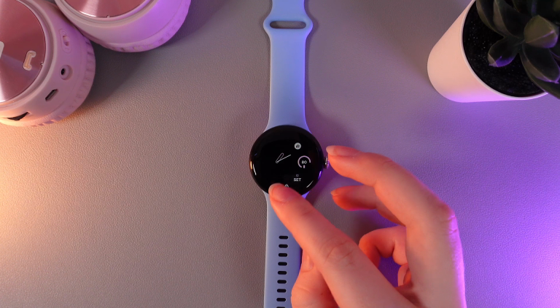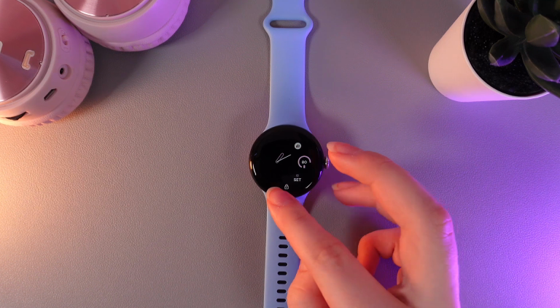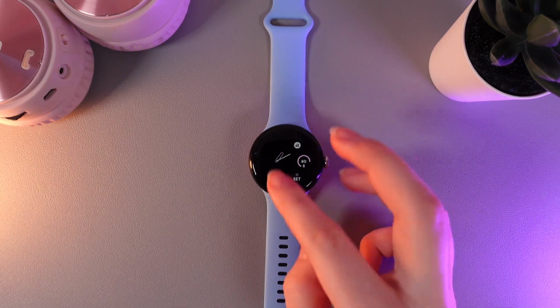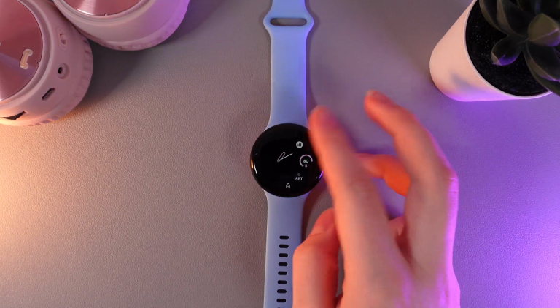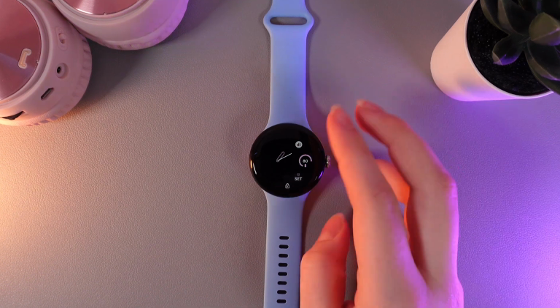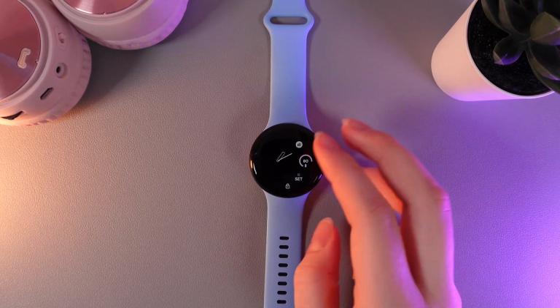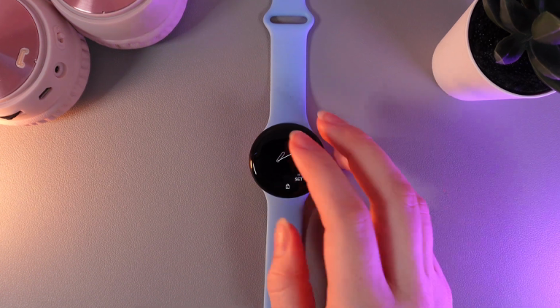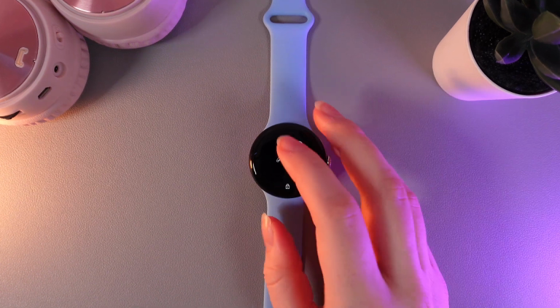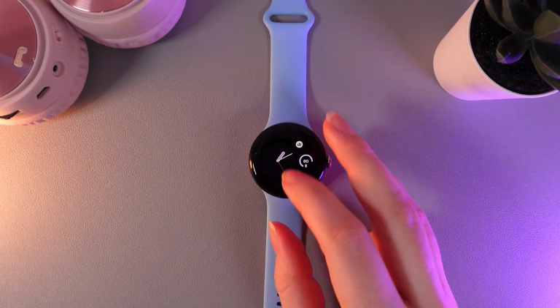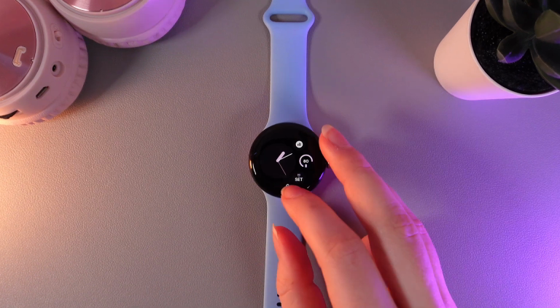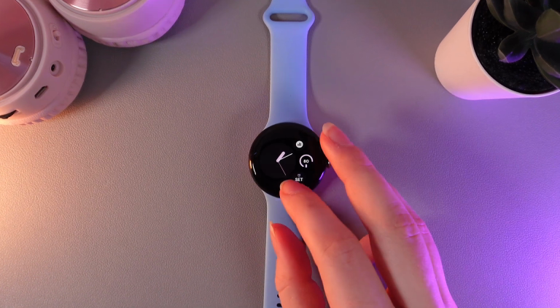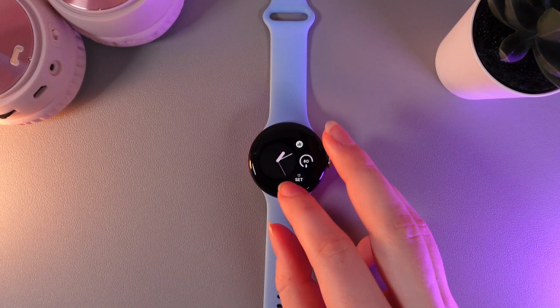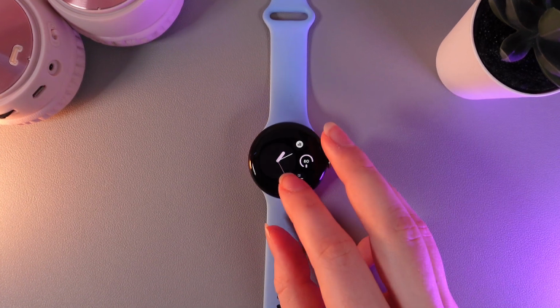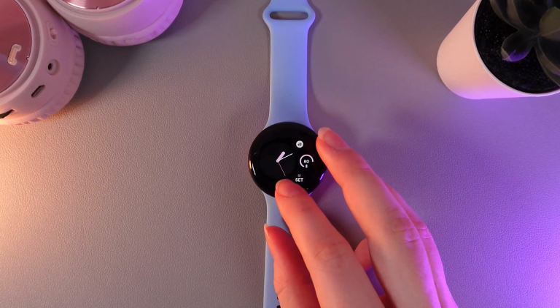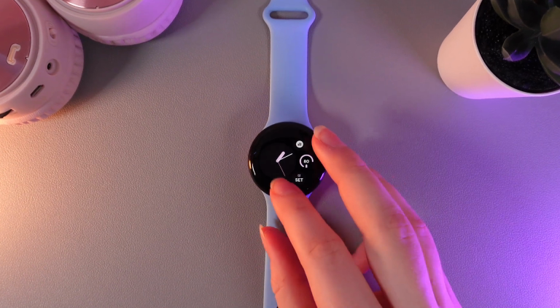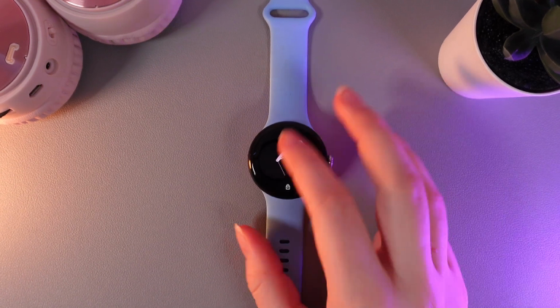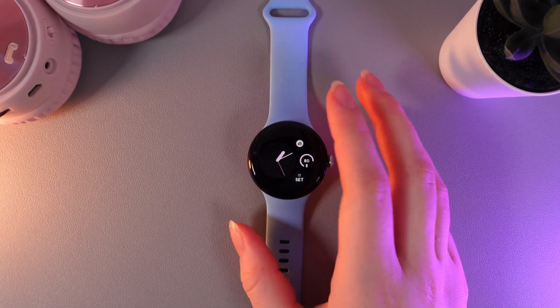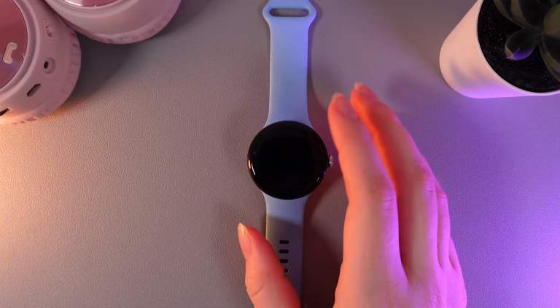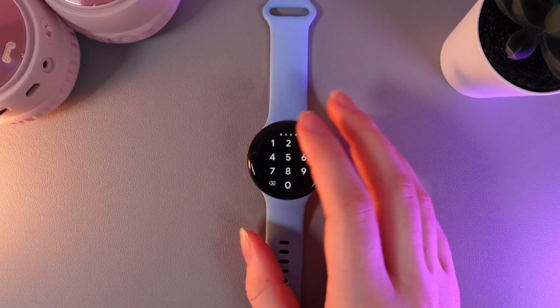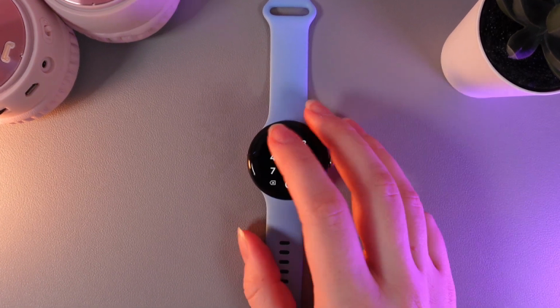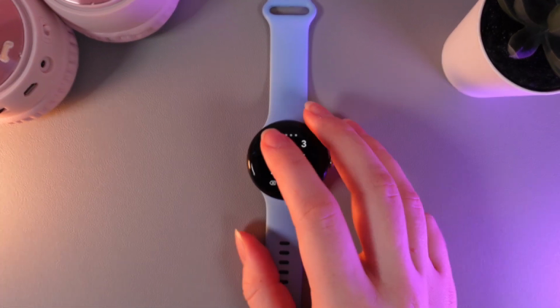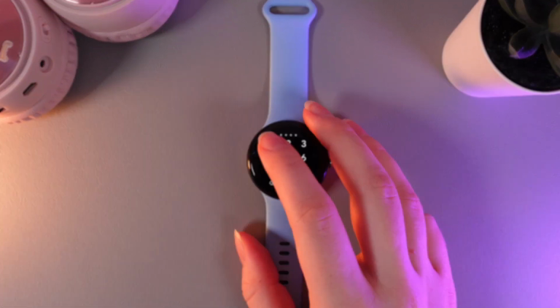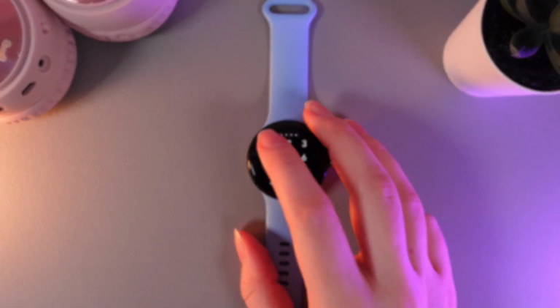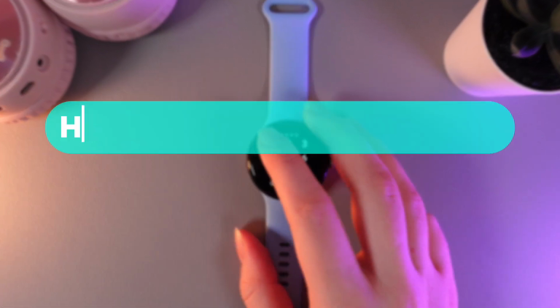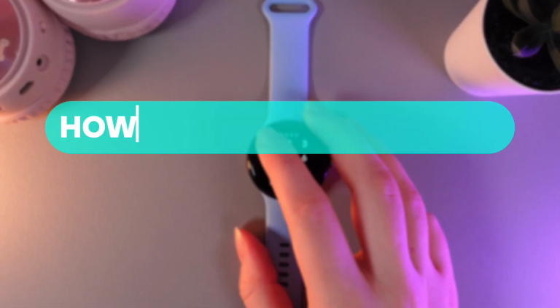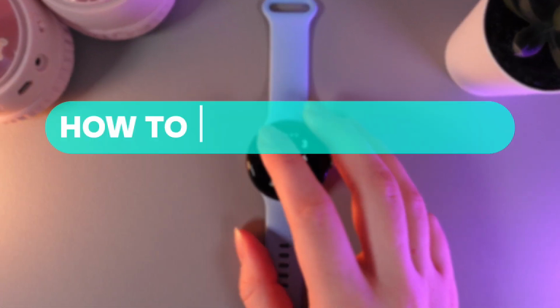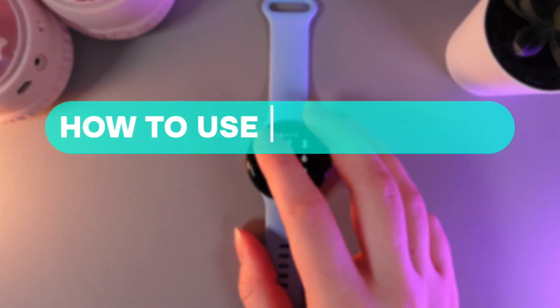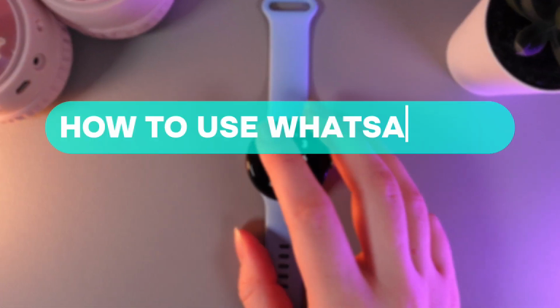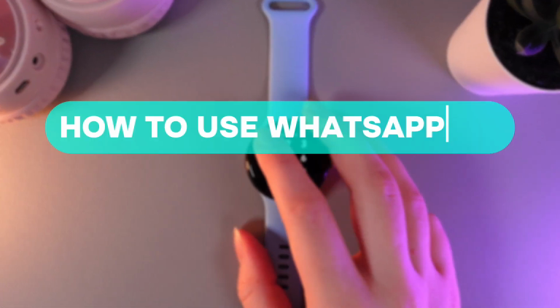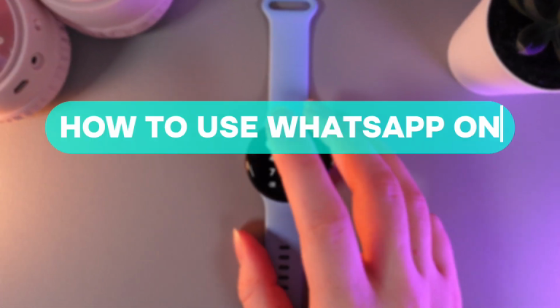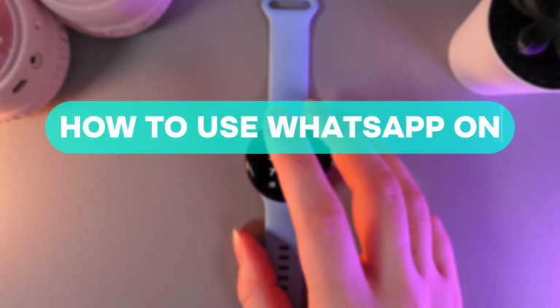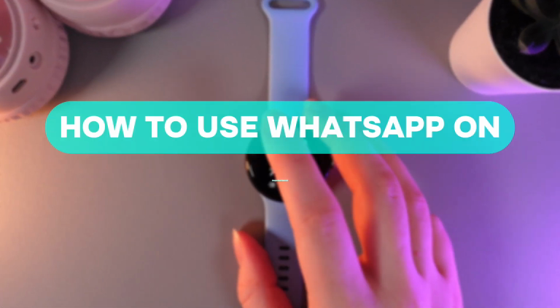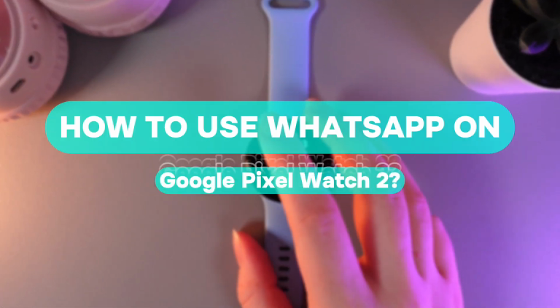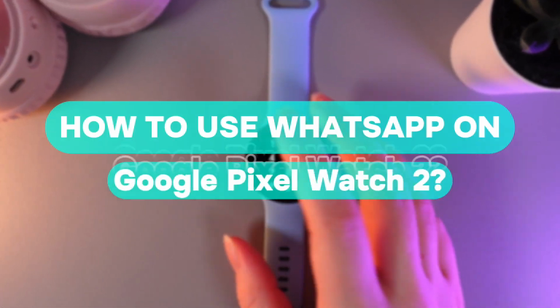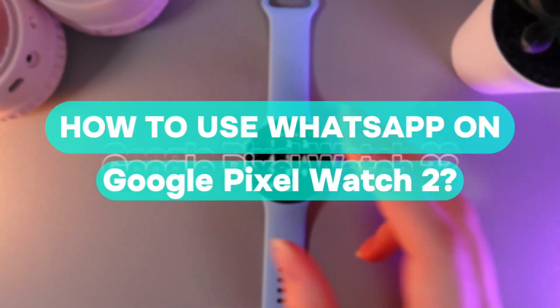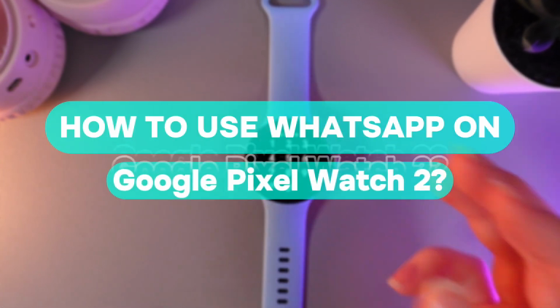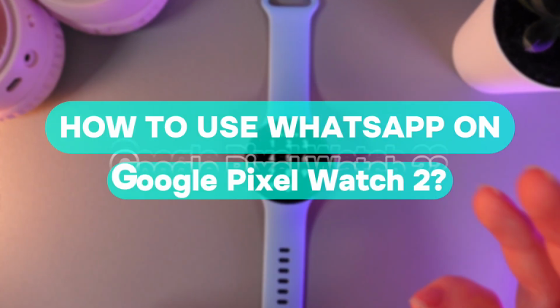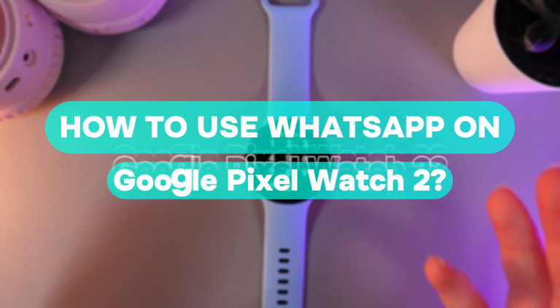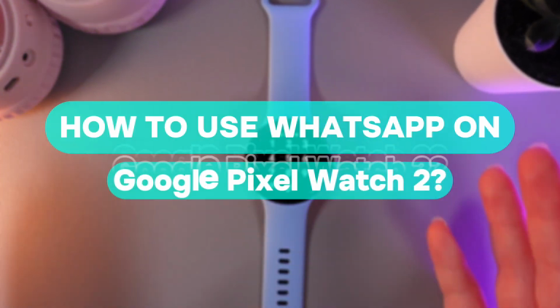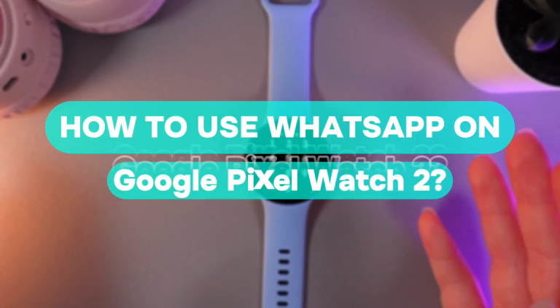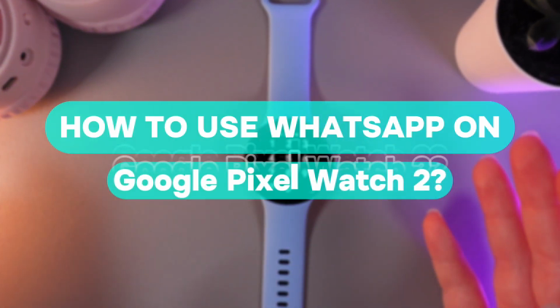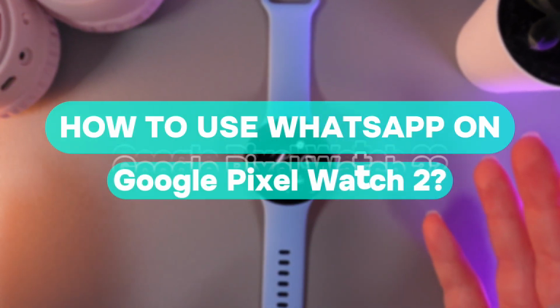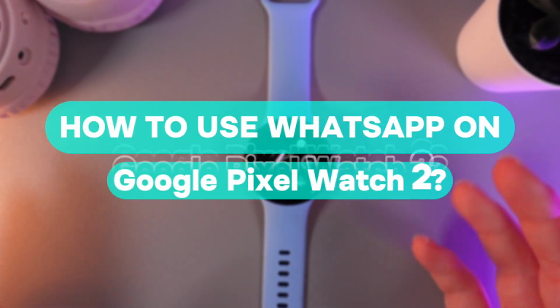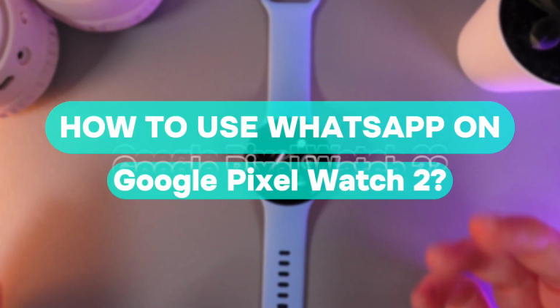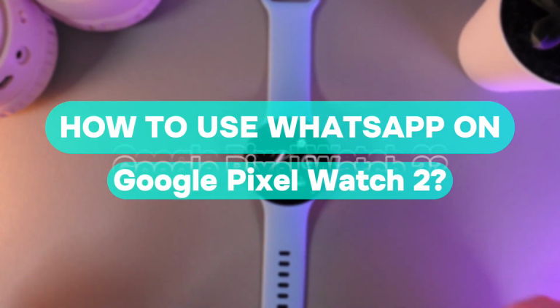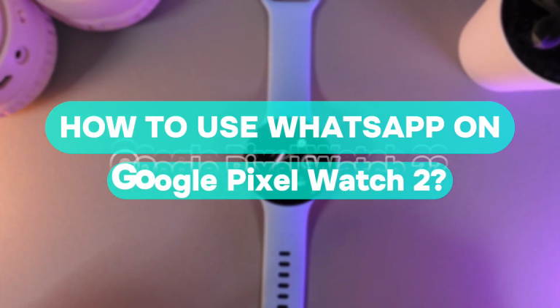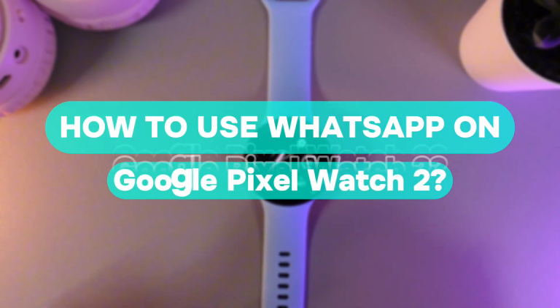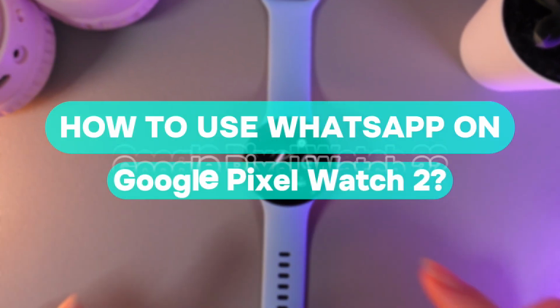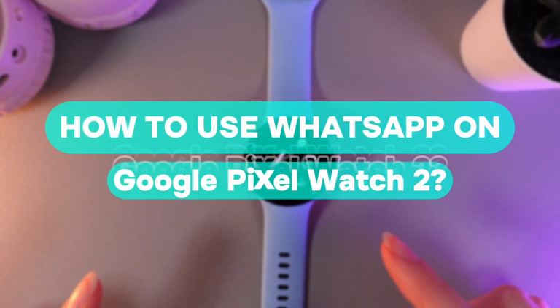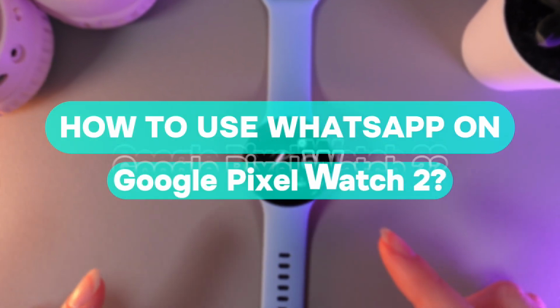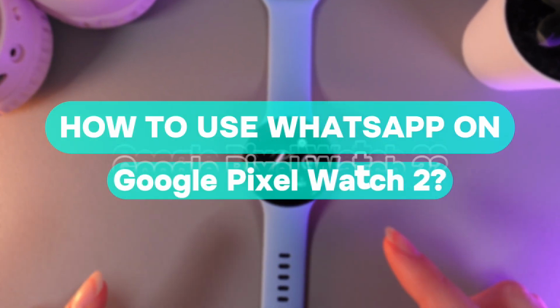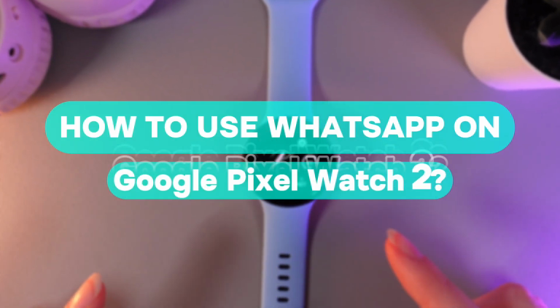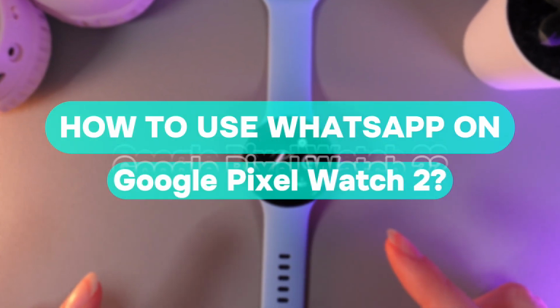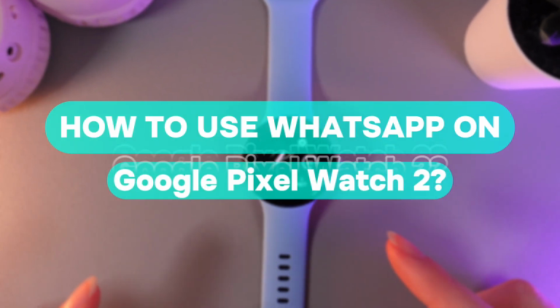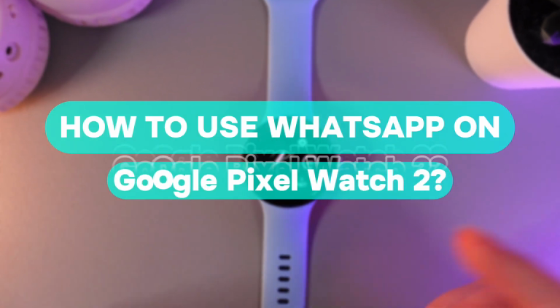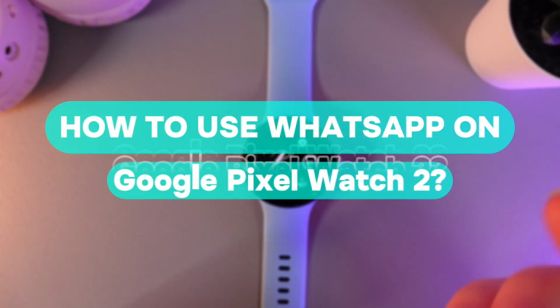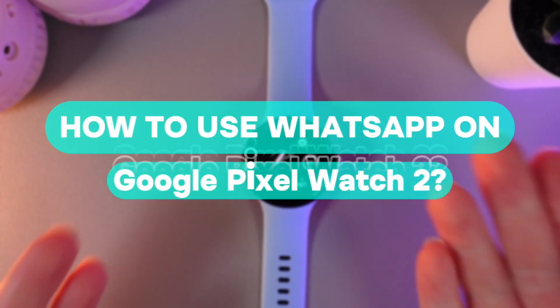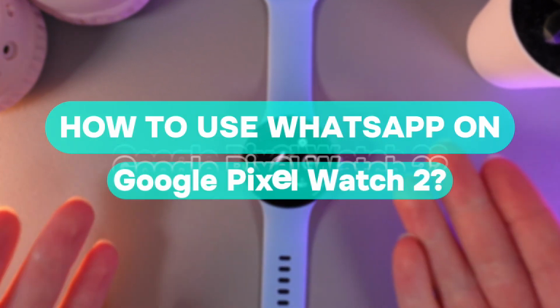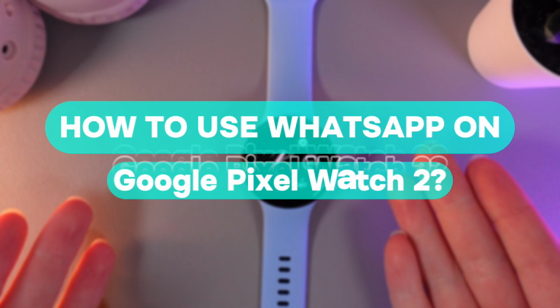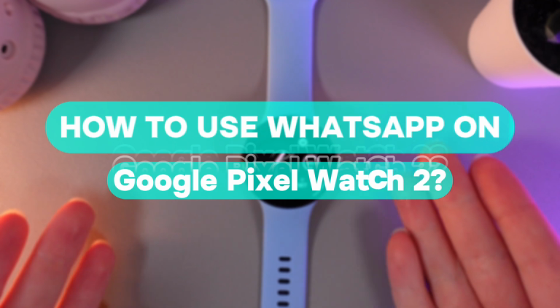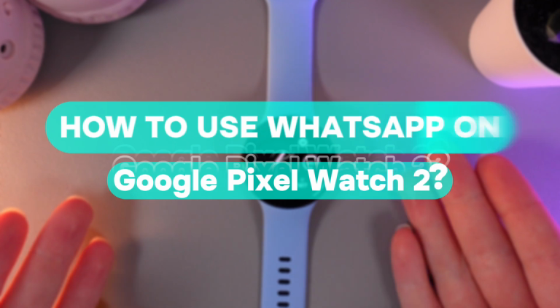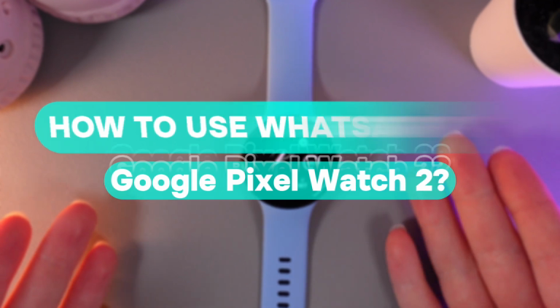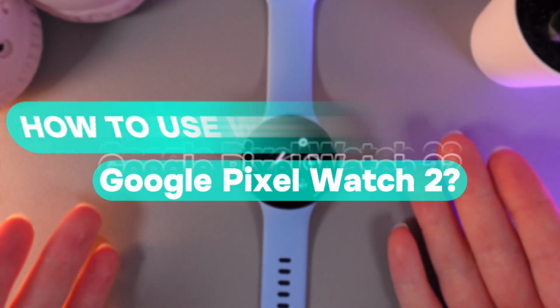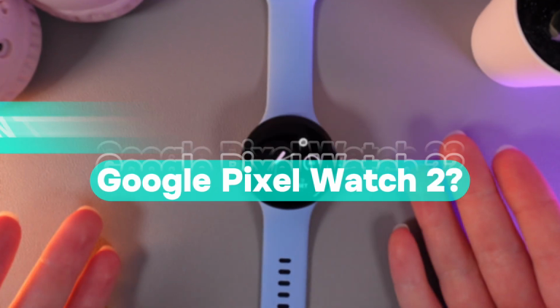Hi there! In today's video, I'll show you how to use WhatsApp on your Google Pixel Watch 2nd. Let's get started.